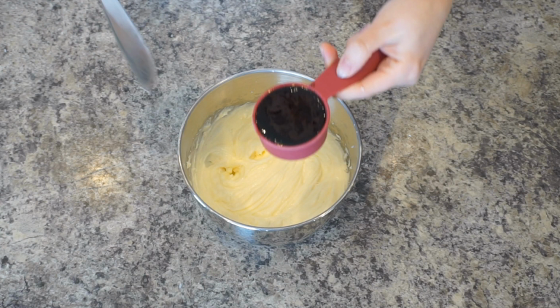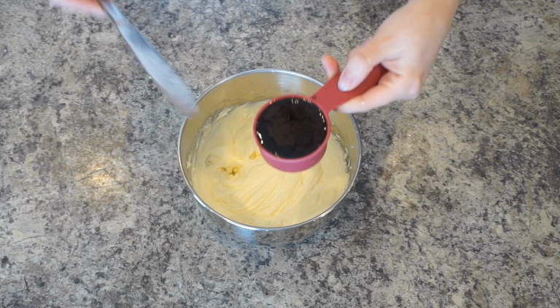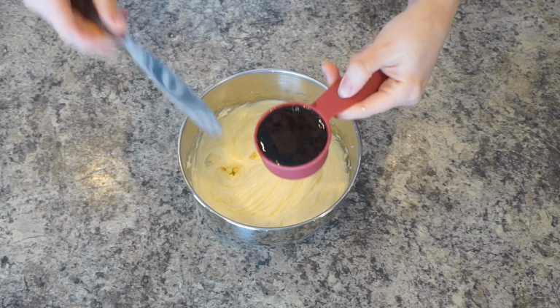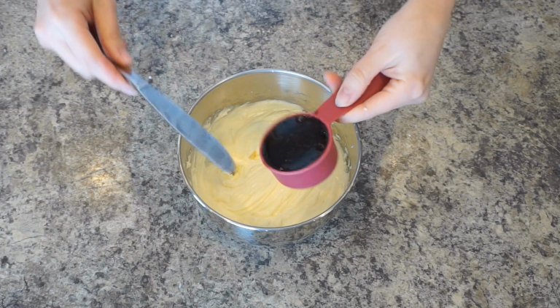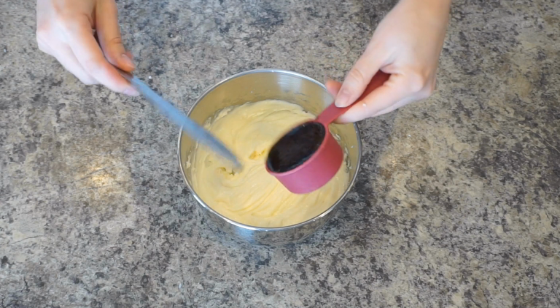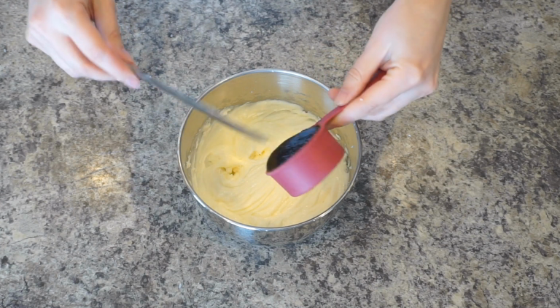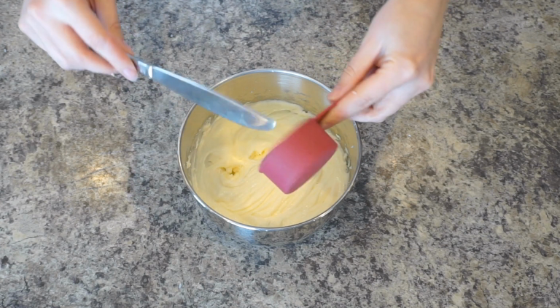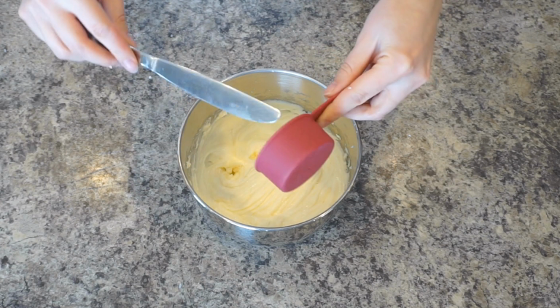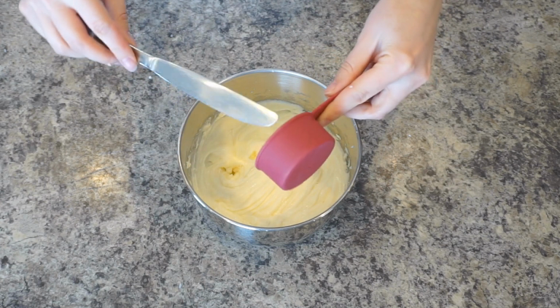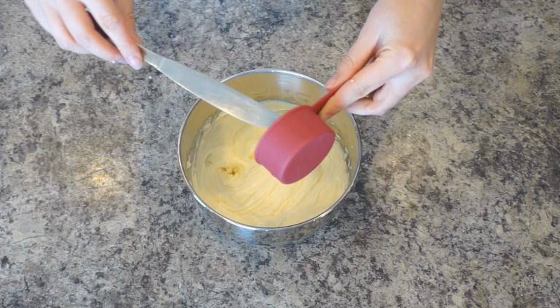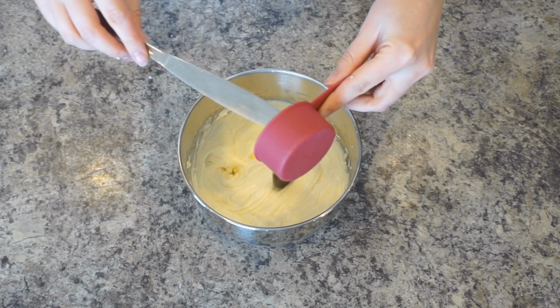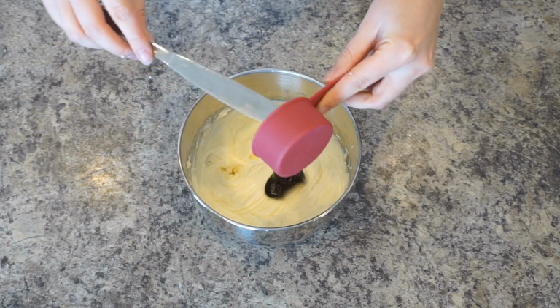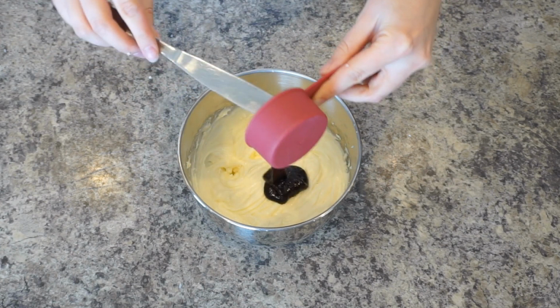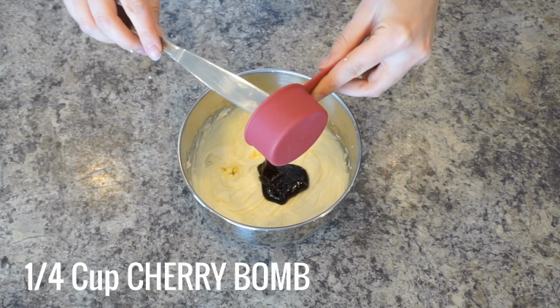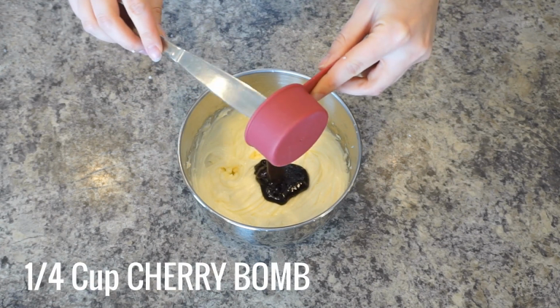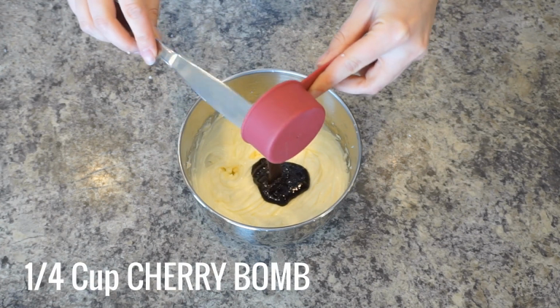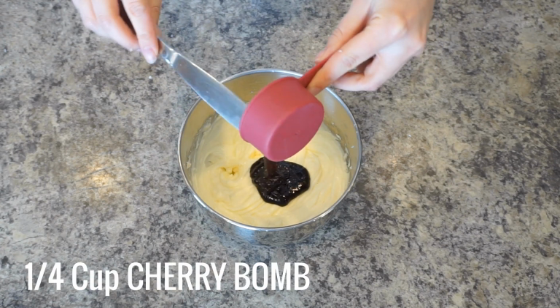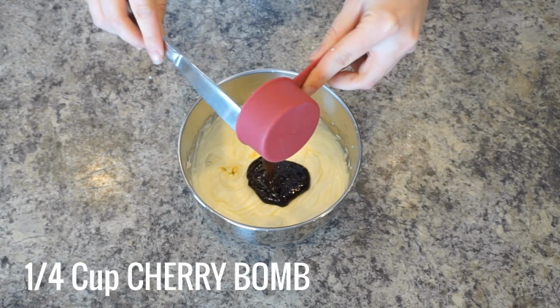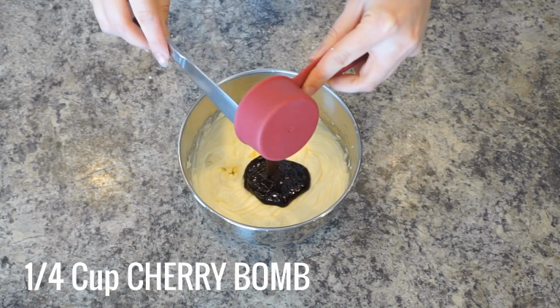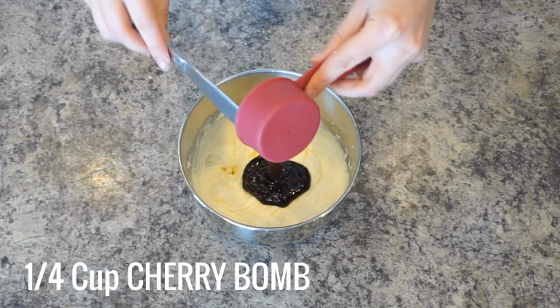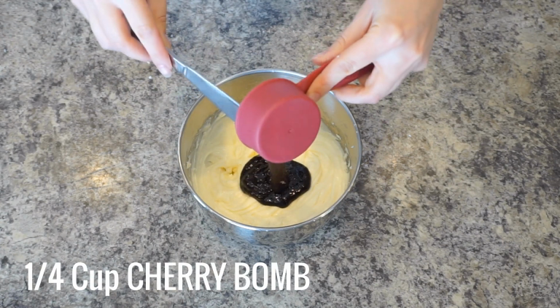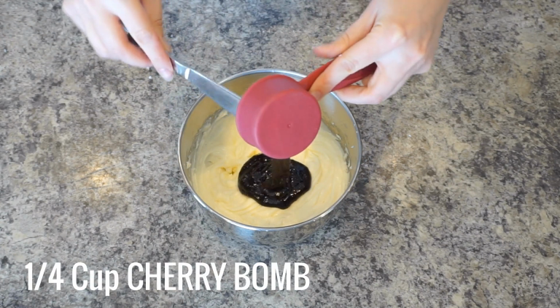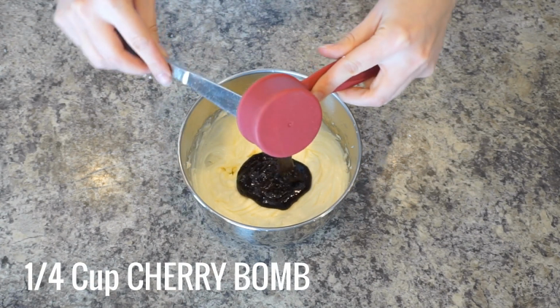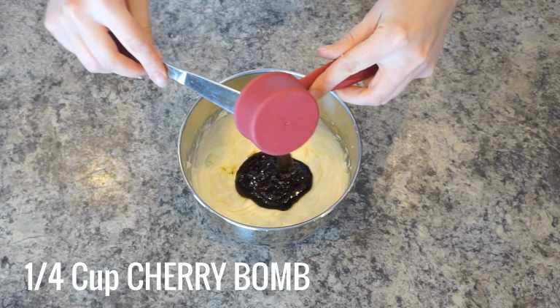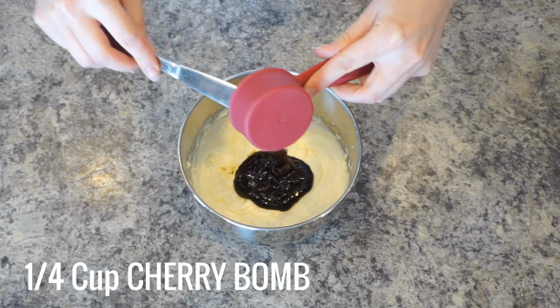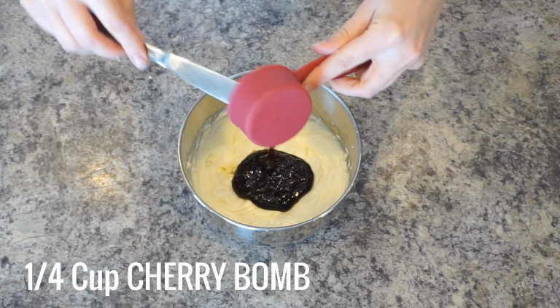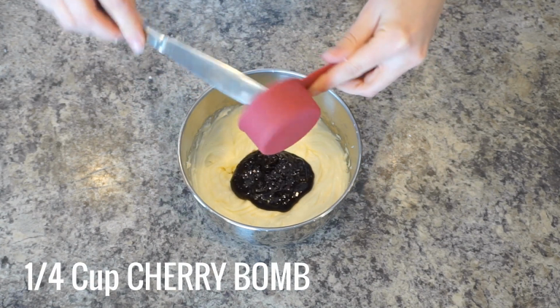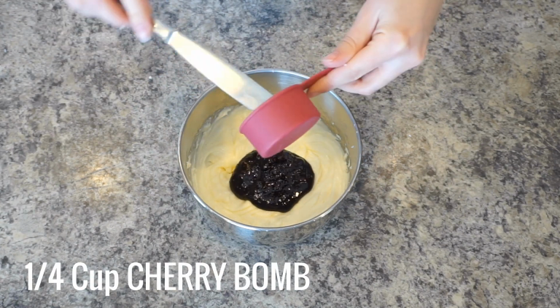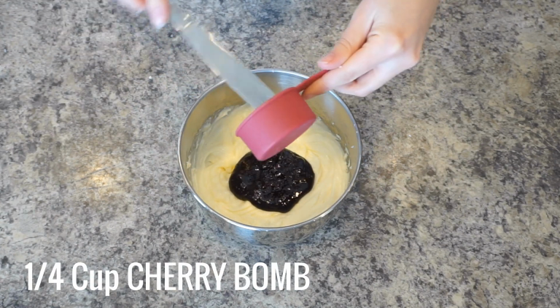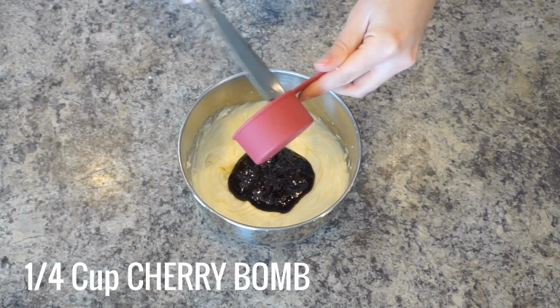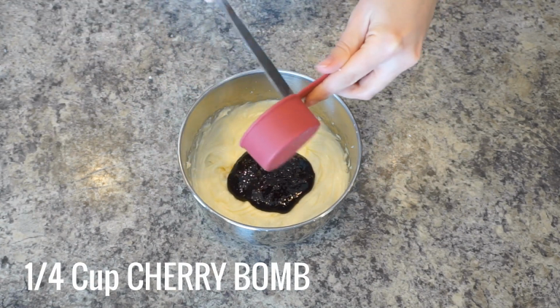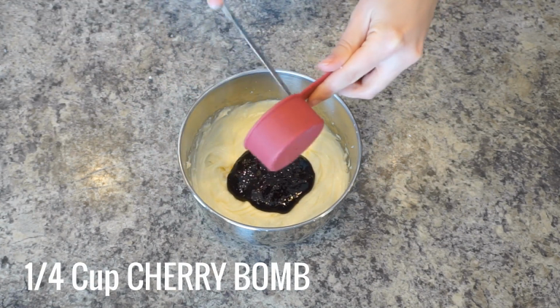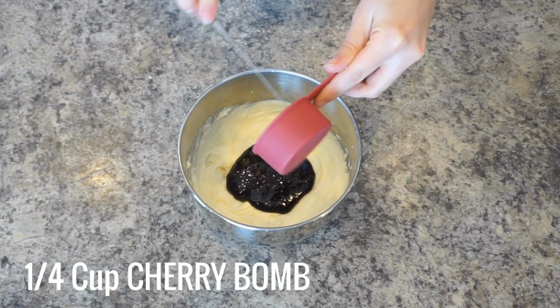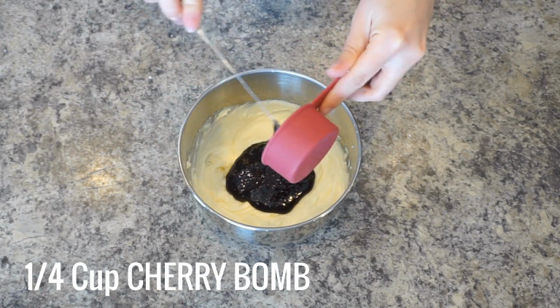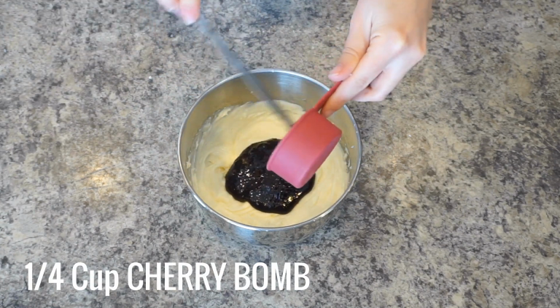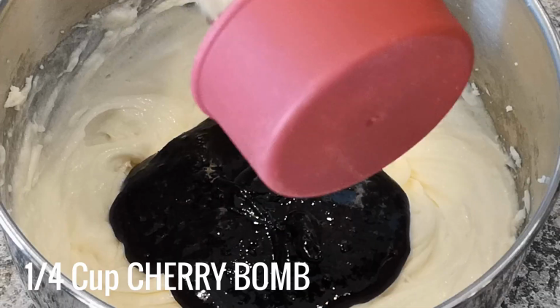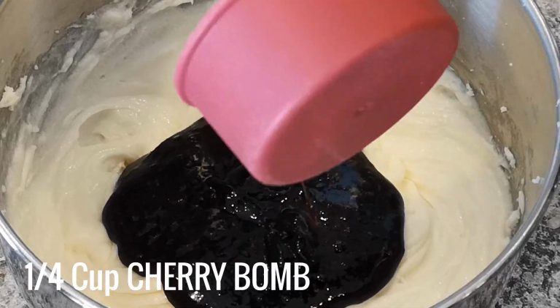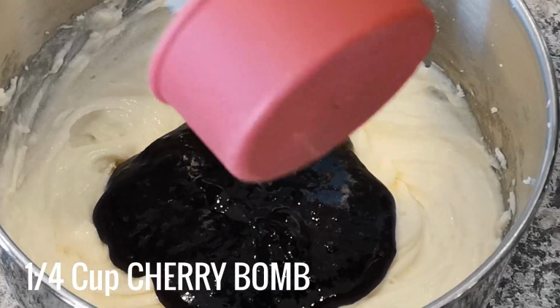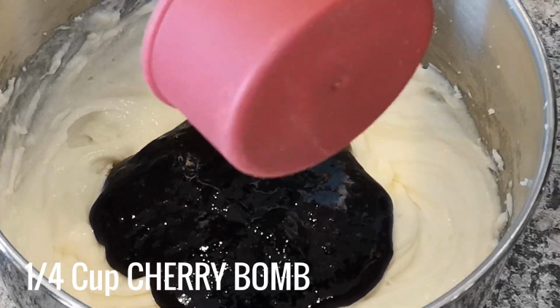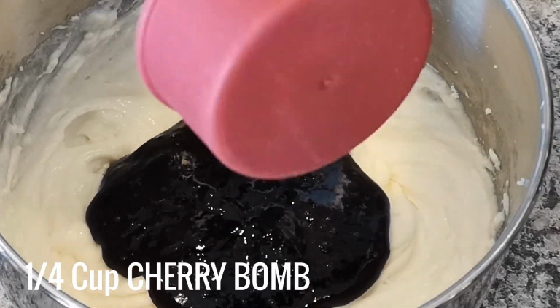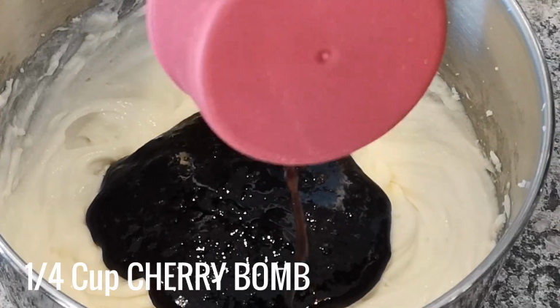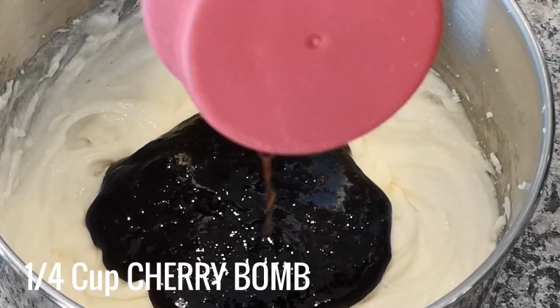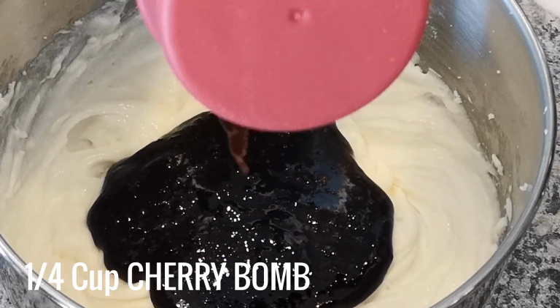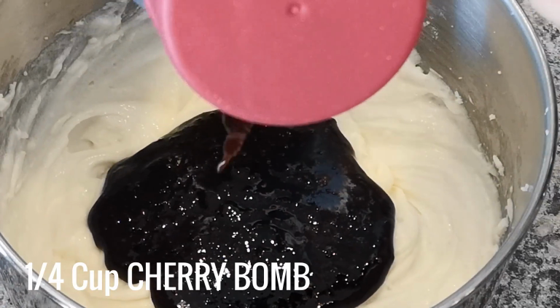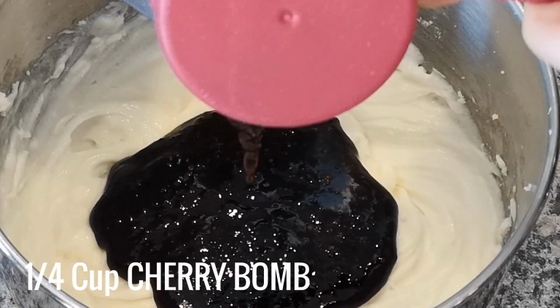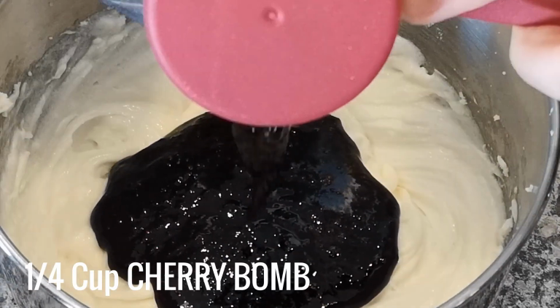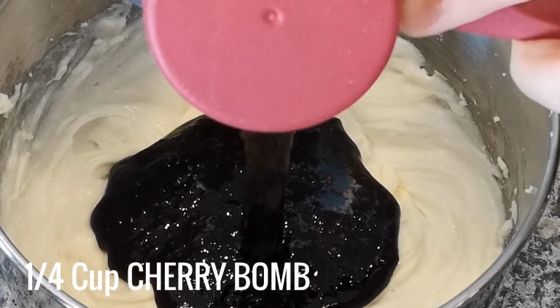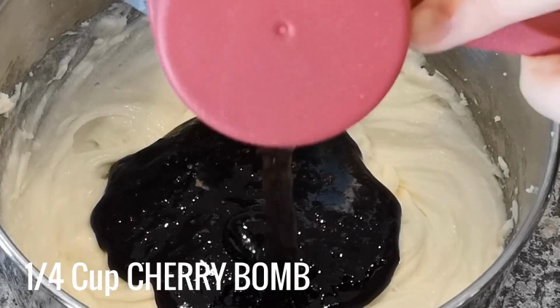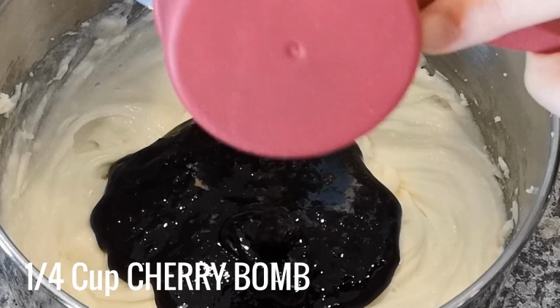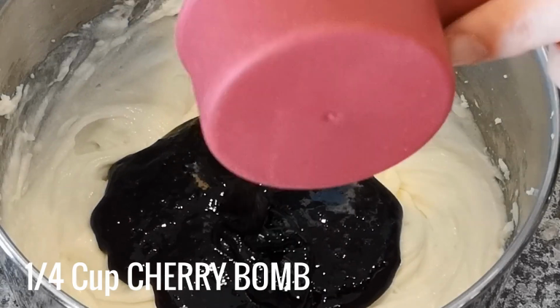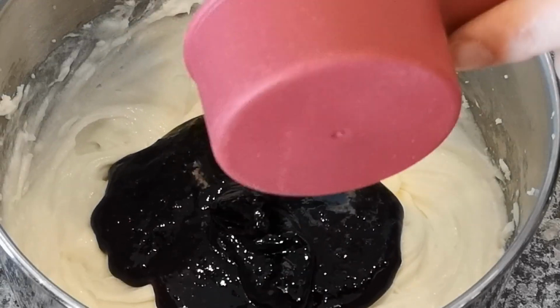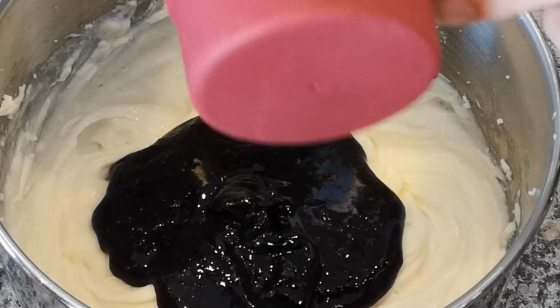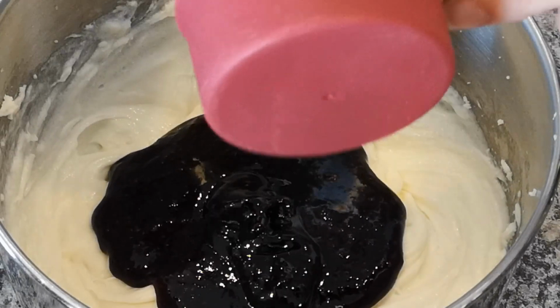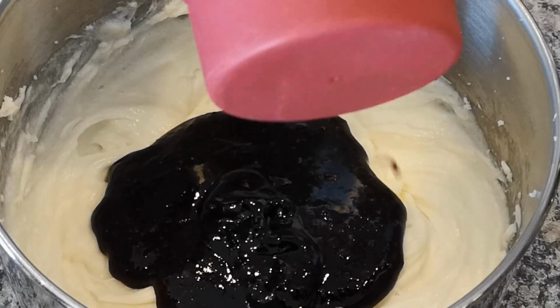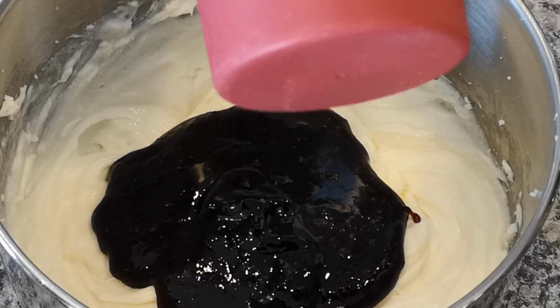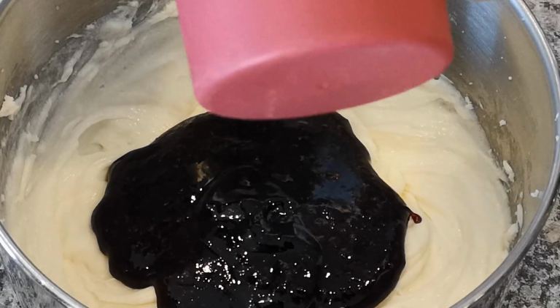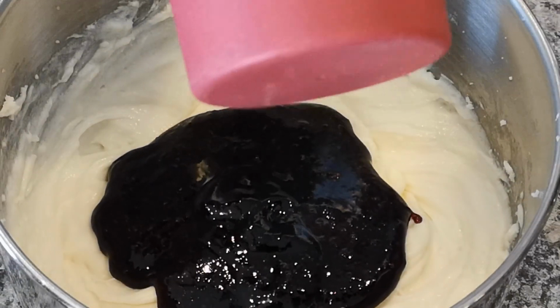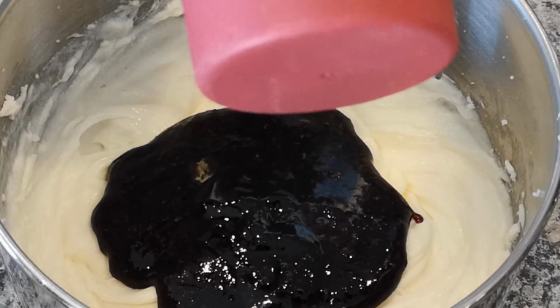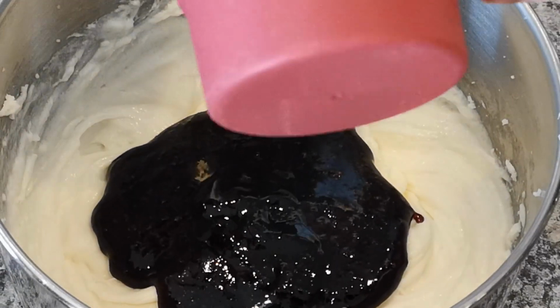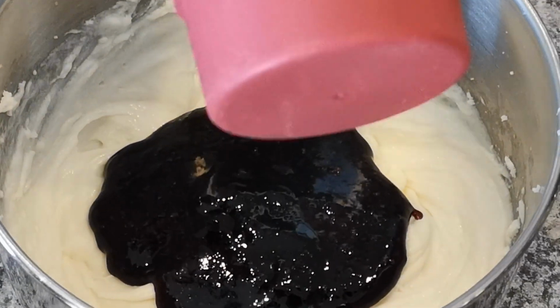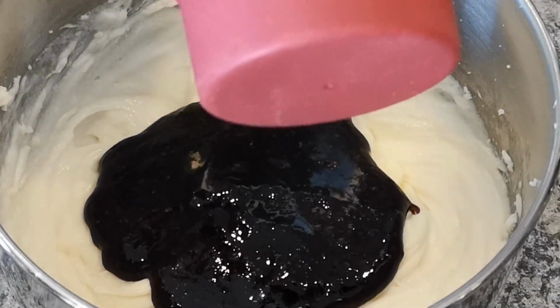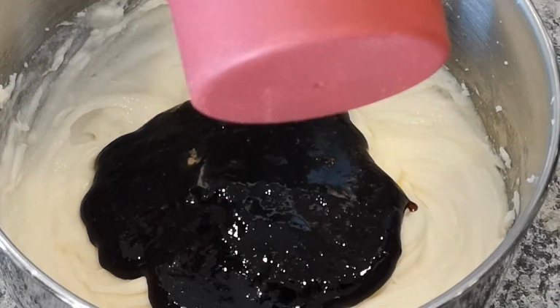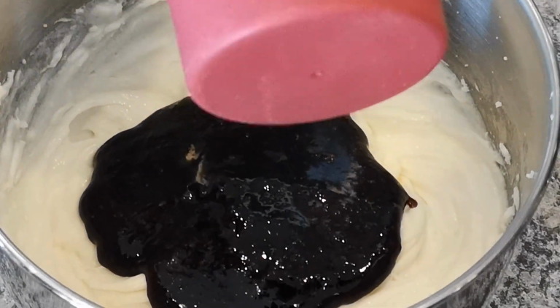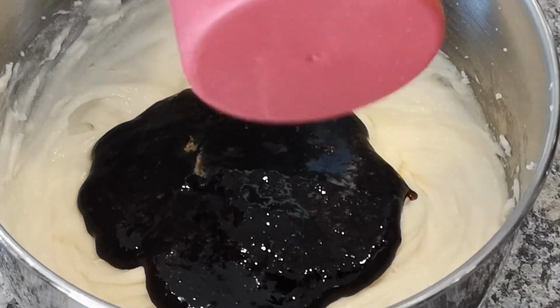Using a knife, swirl a ¼ cup of Damn Fine Foods Cherry Bomb gently into the mixture and set it aside for later use.